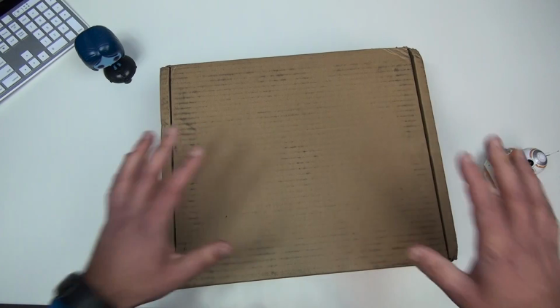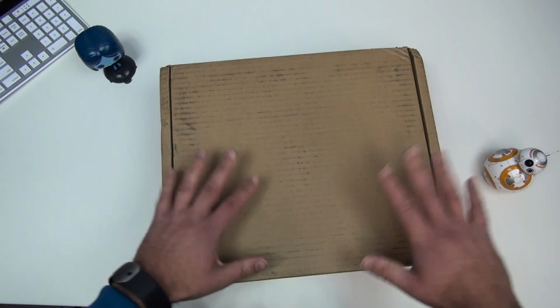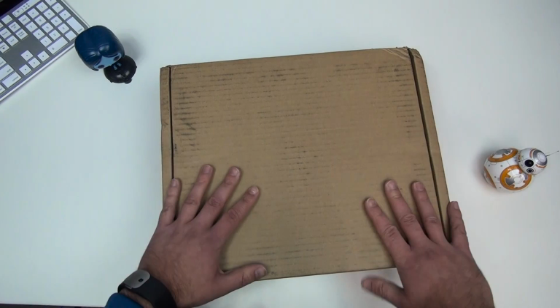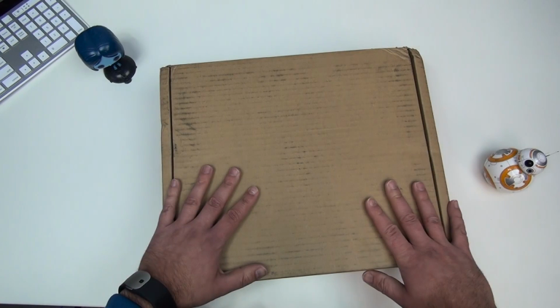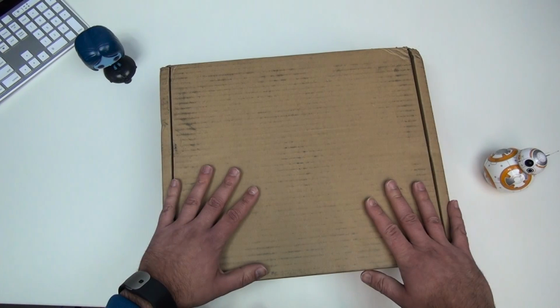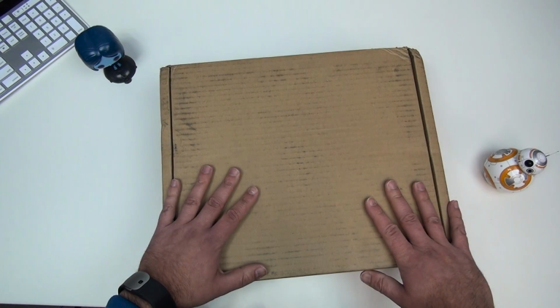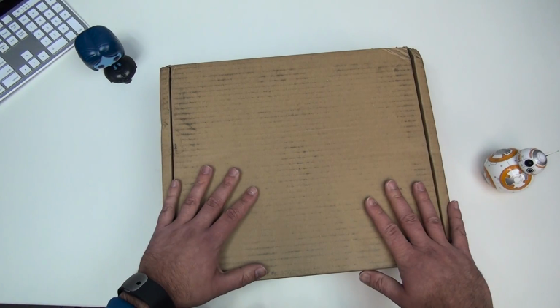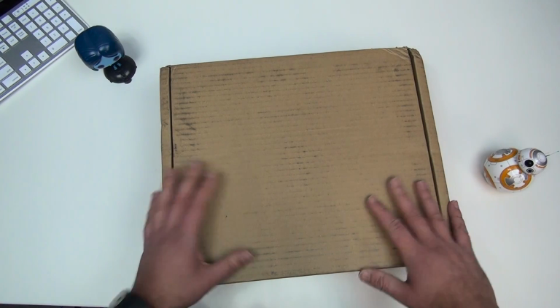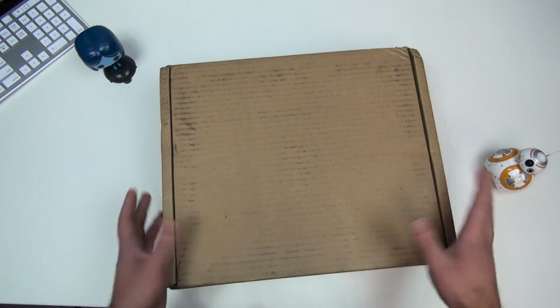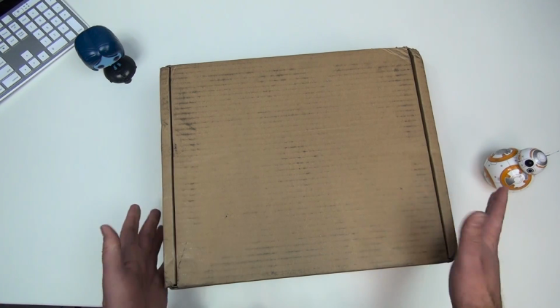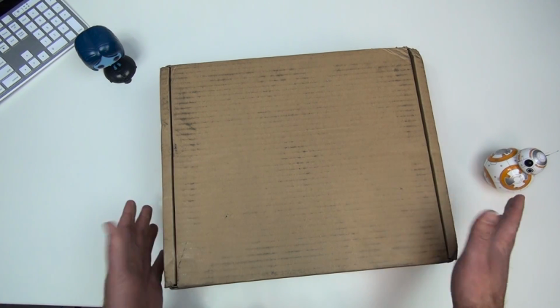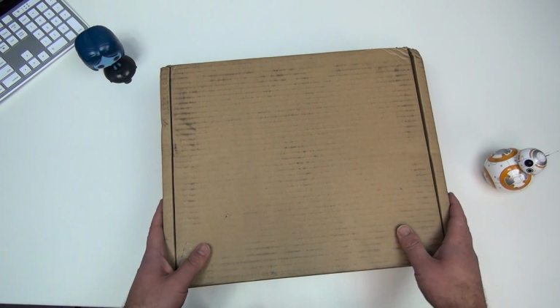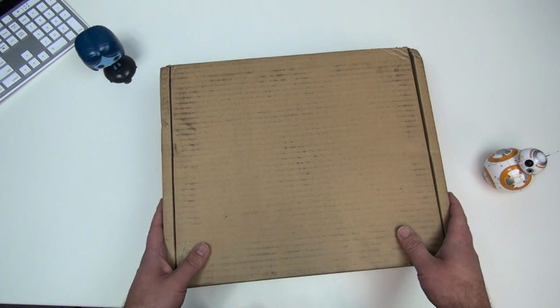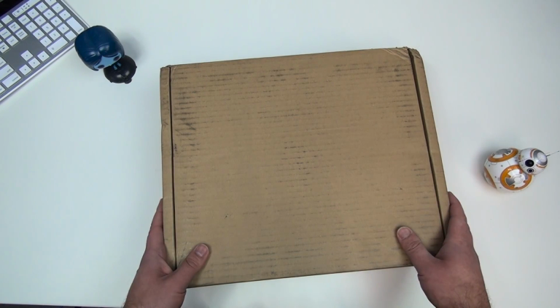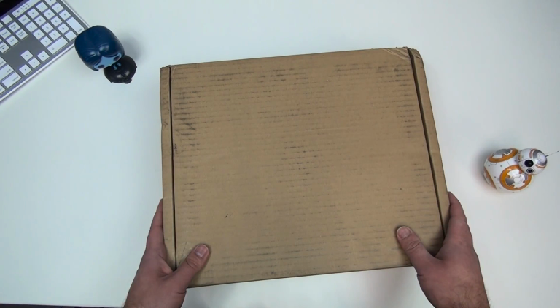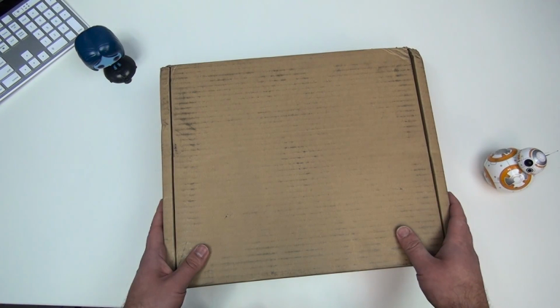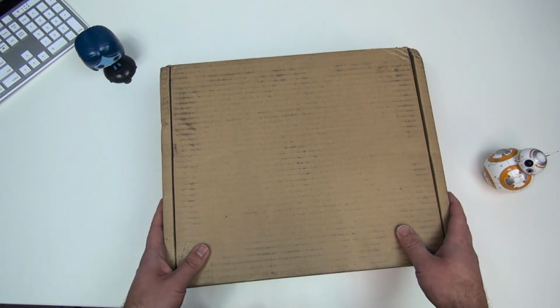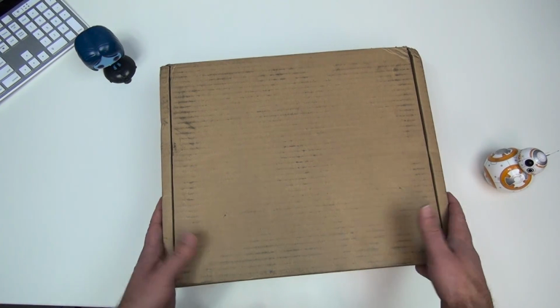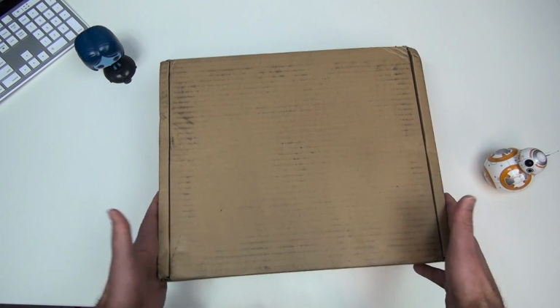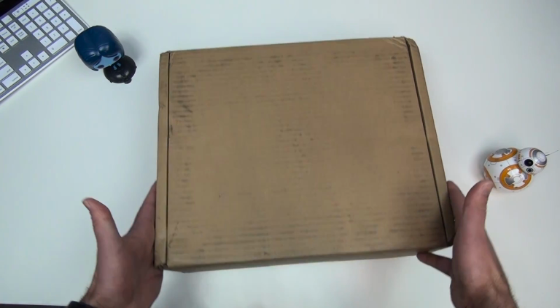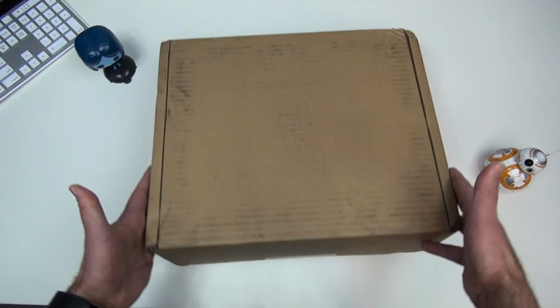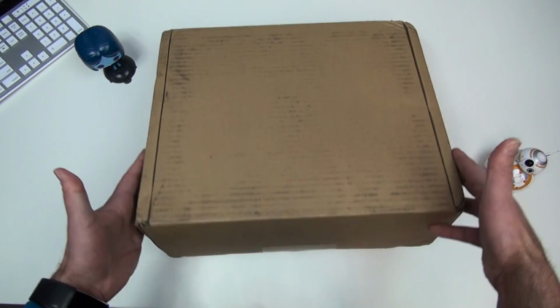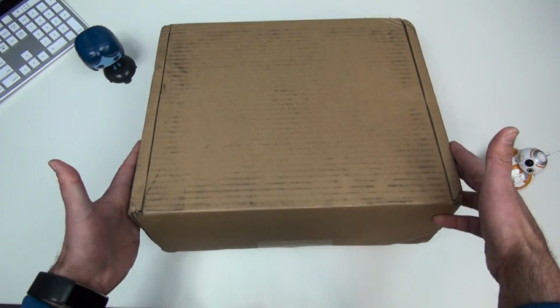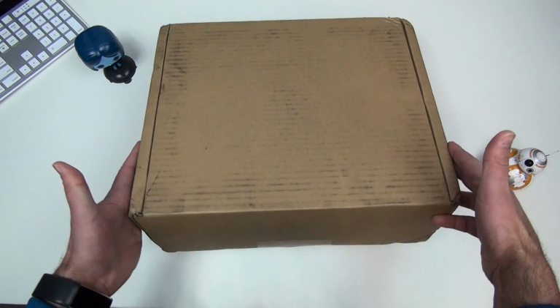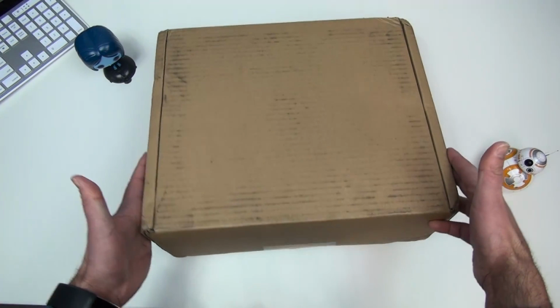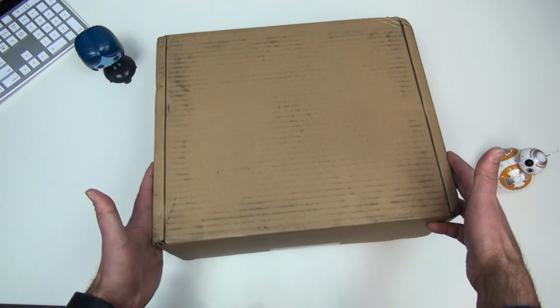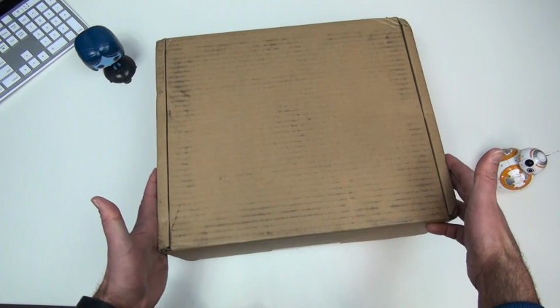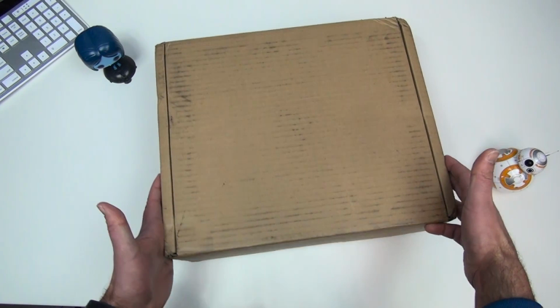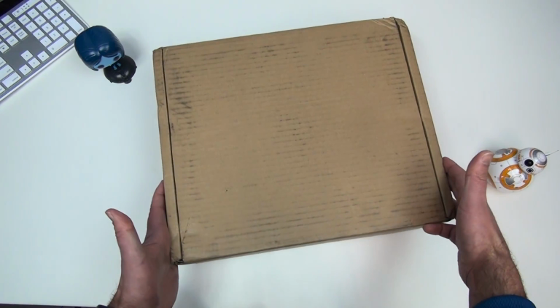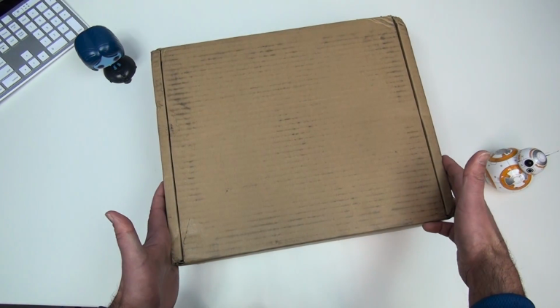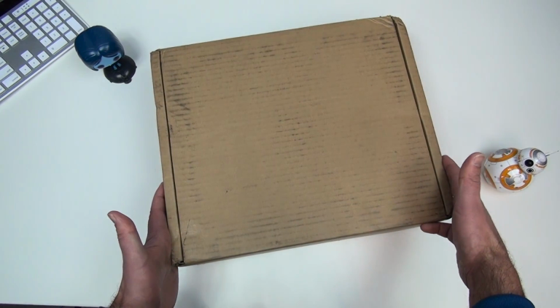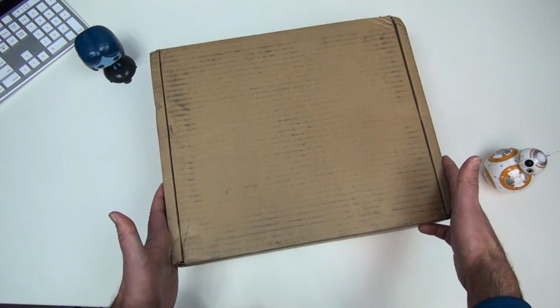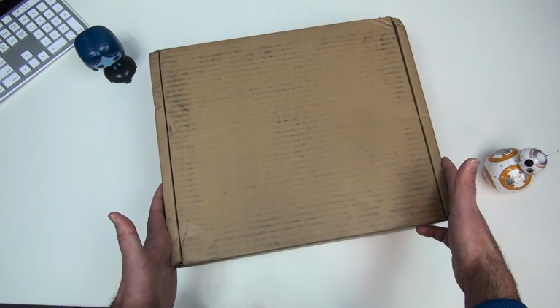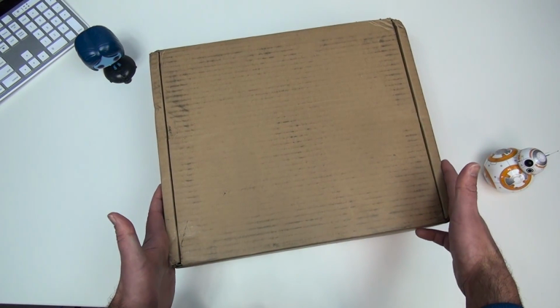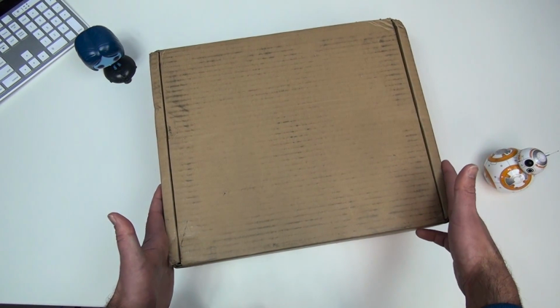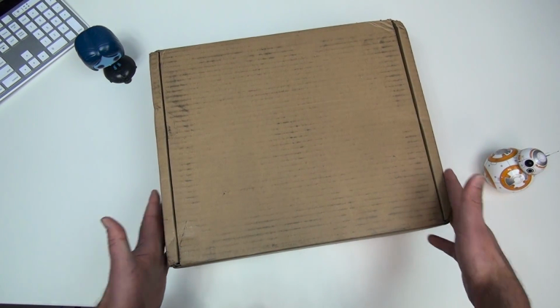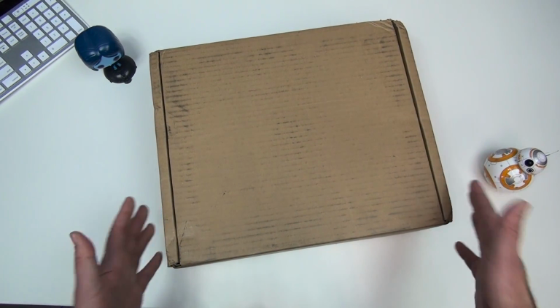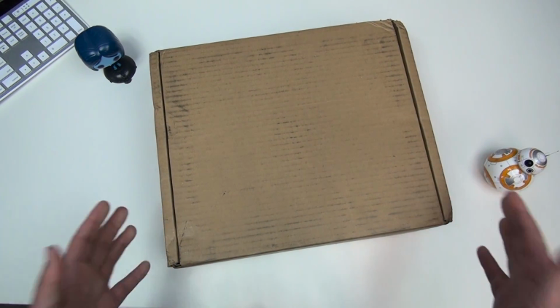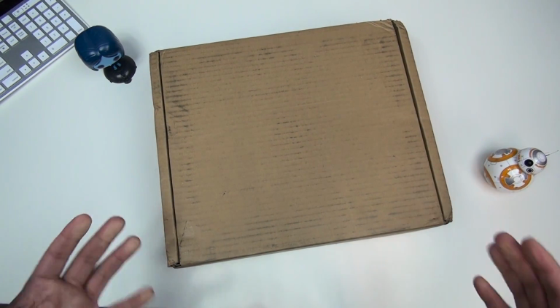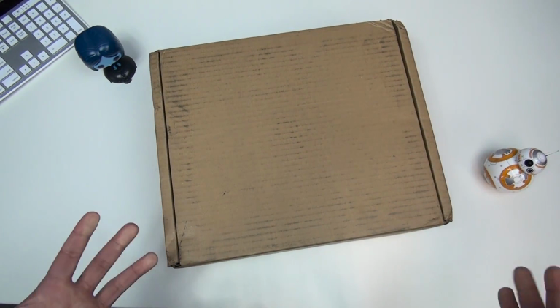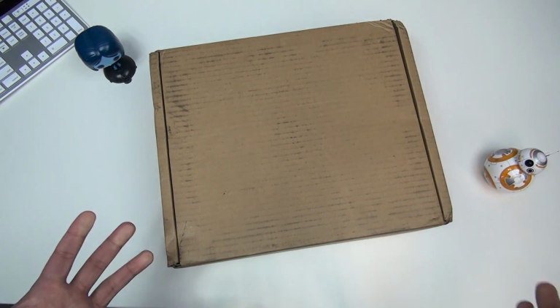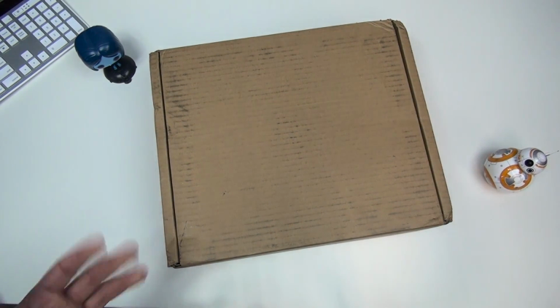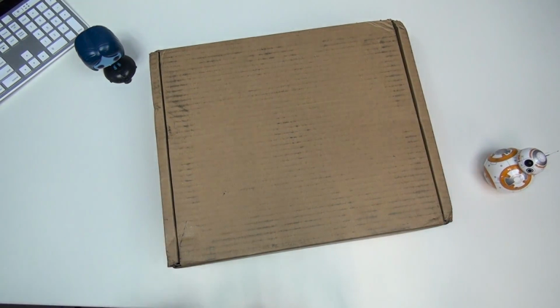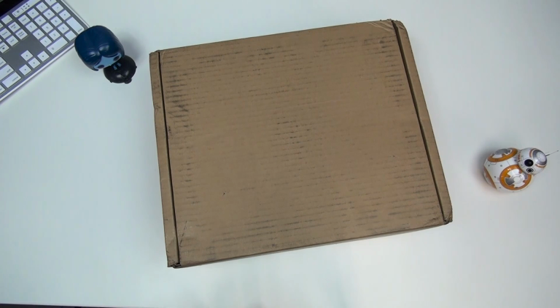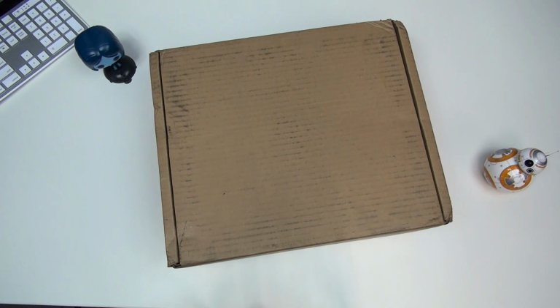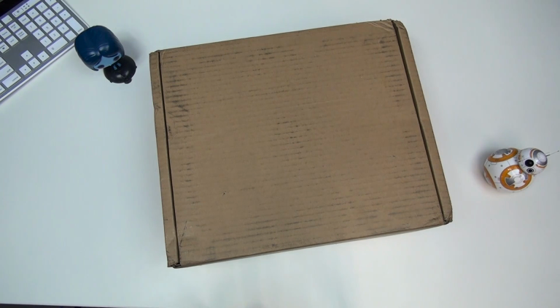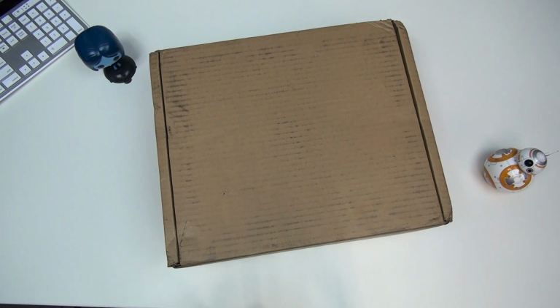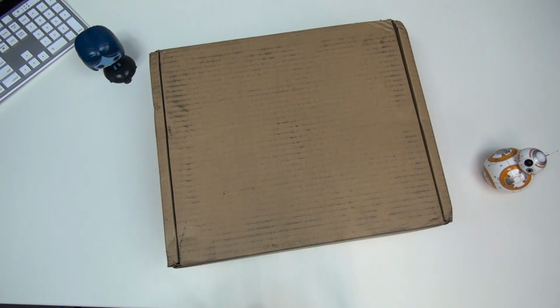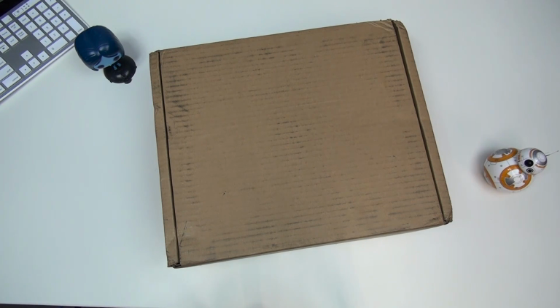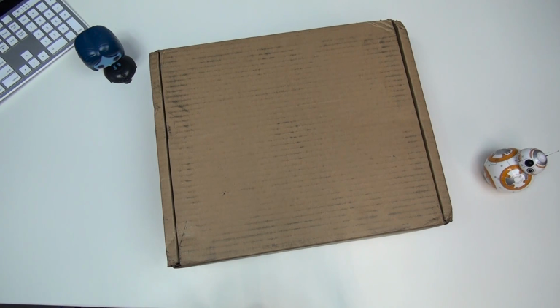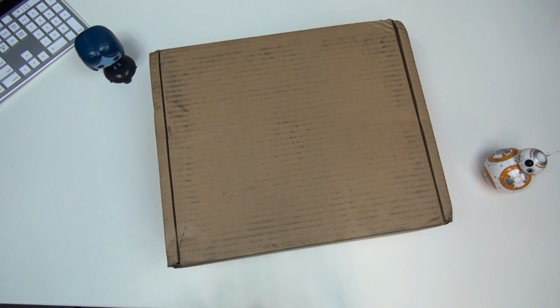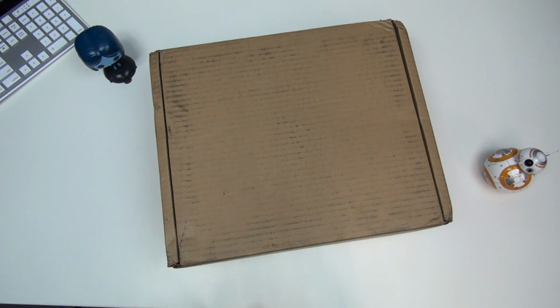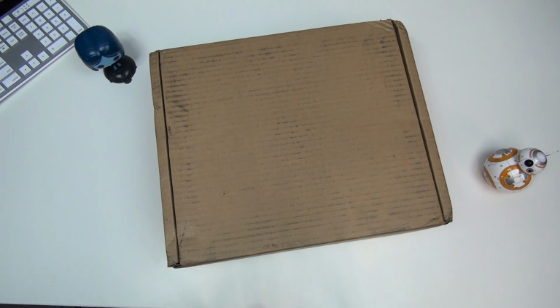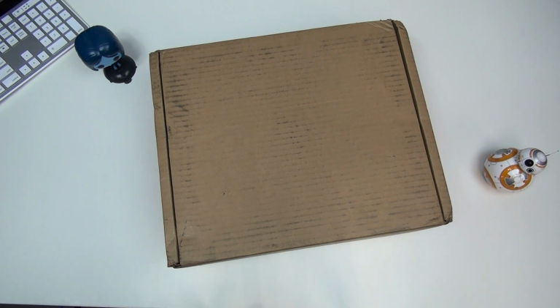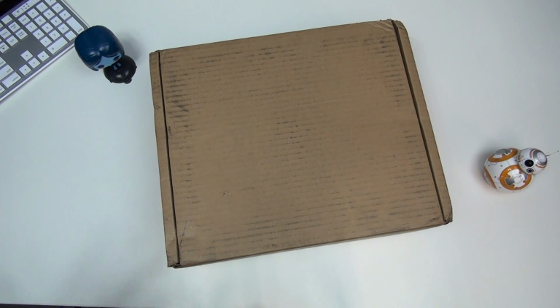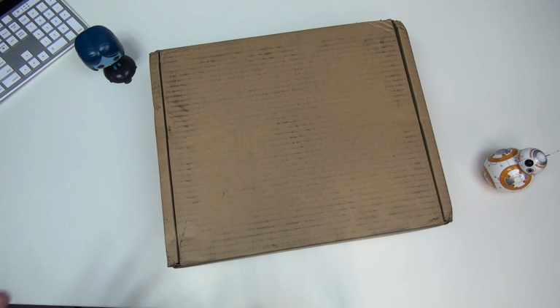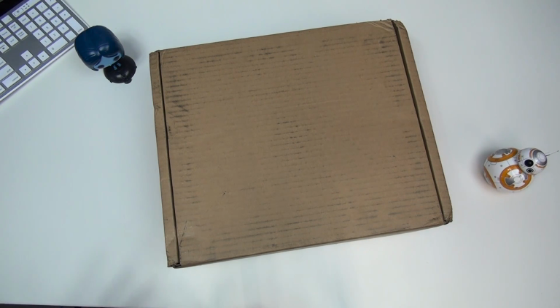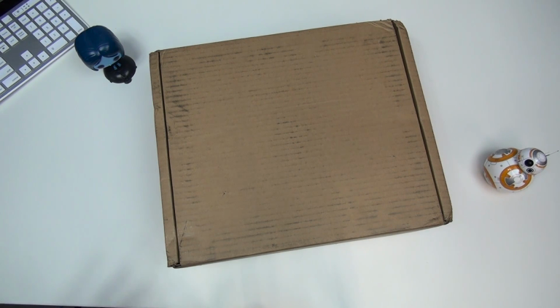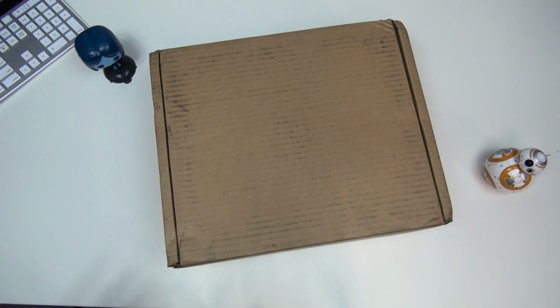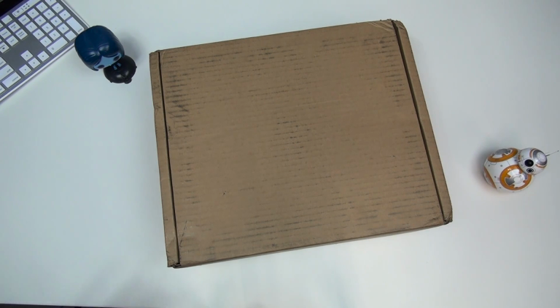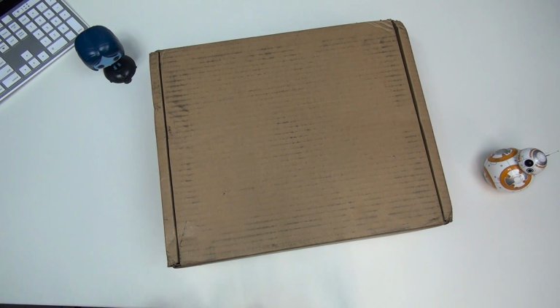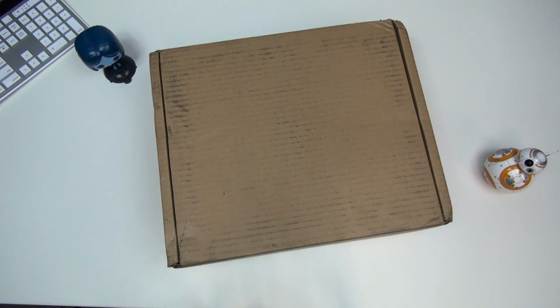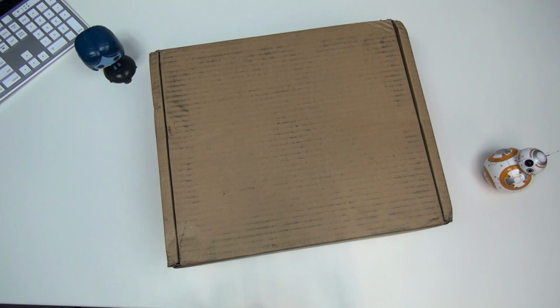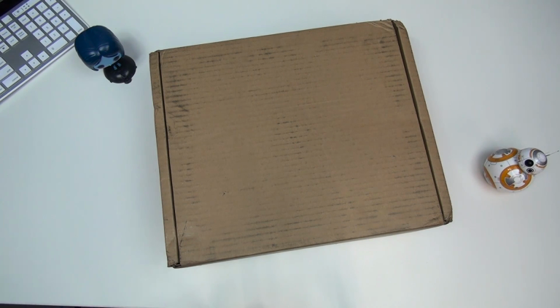Inside this box is one of the first holographic computers, the HoloLens, from Microsoft. We're gonna unbox it, show you what's inside. Stay tuned.